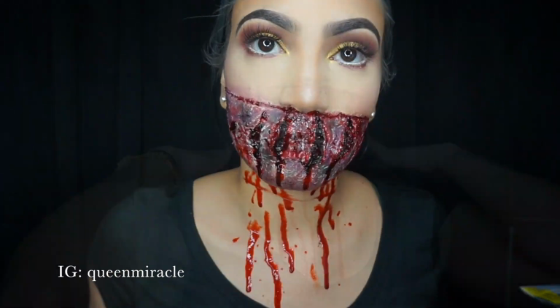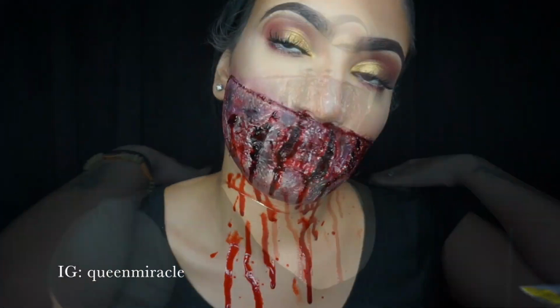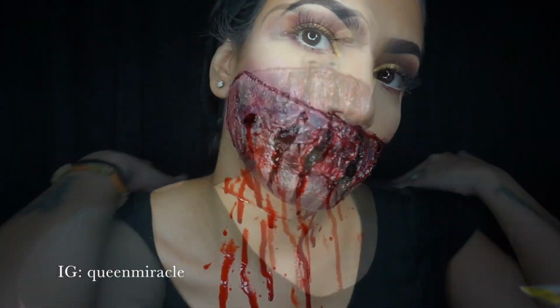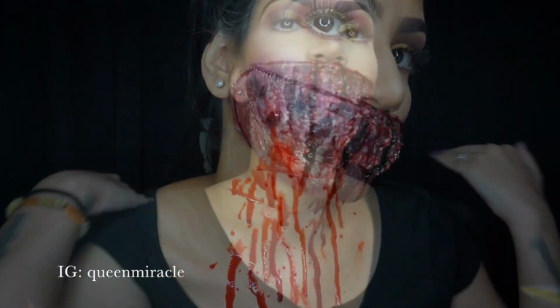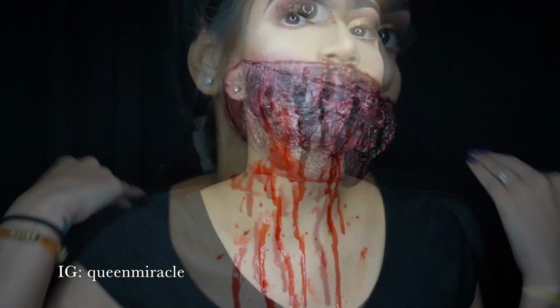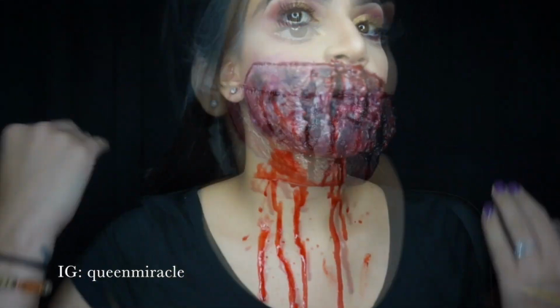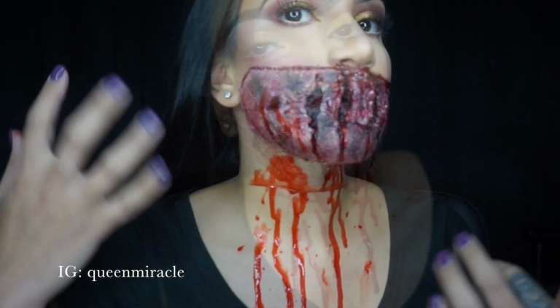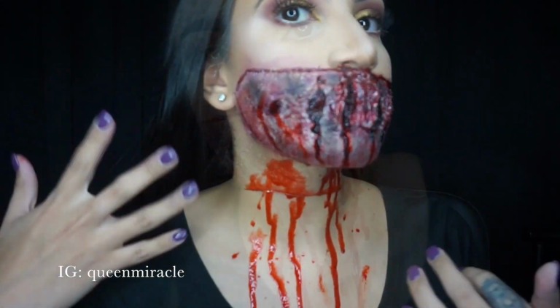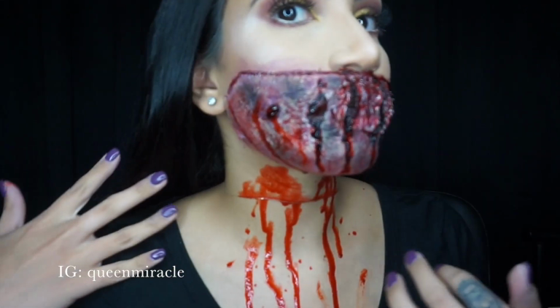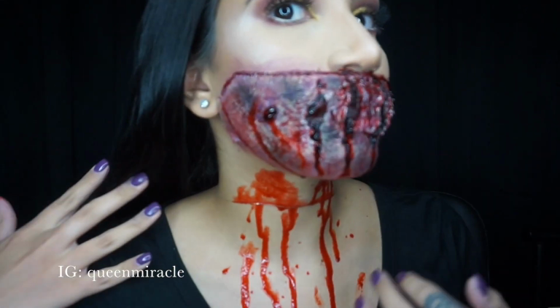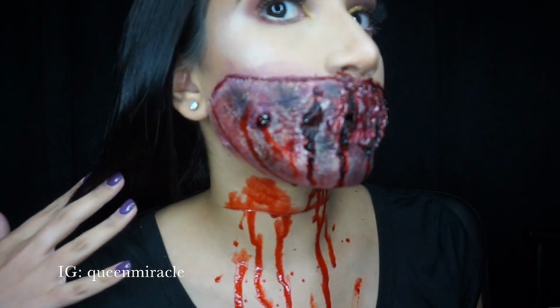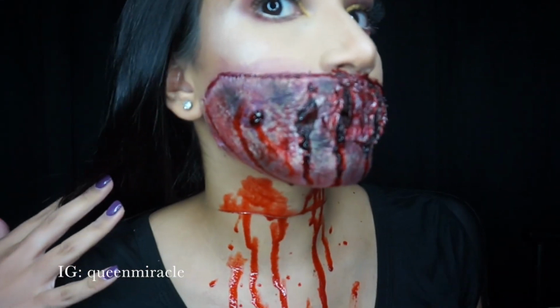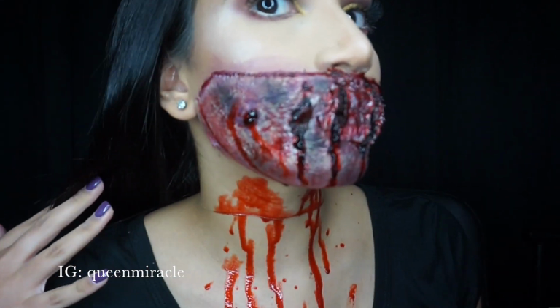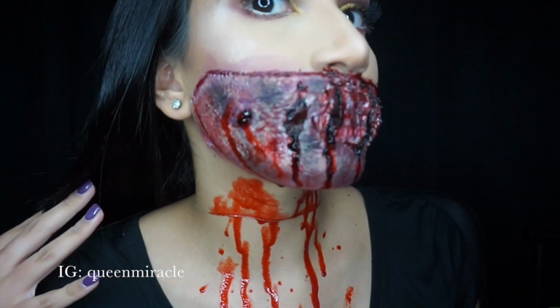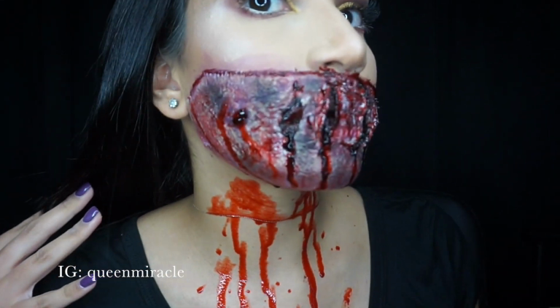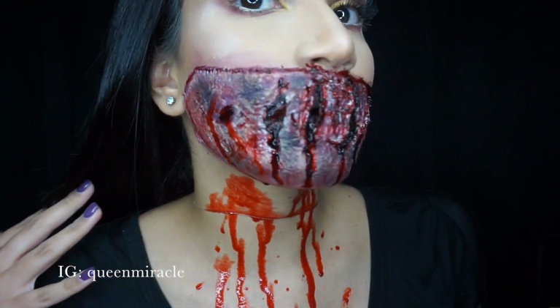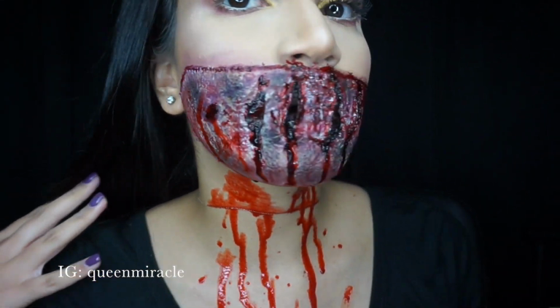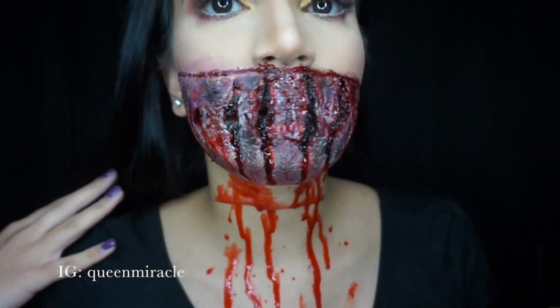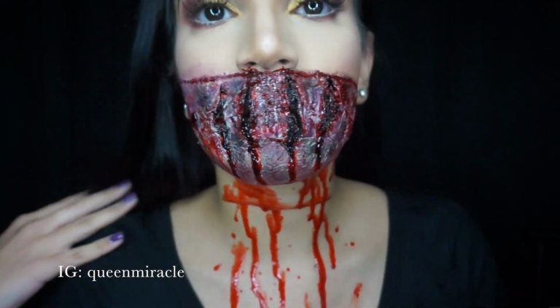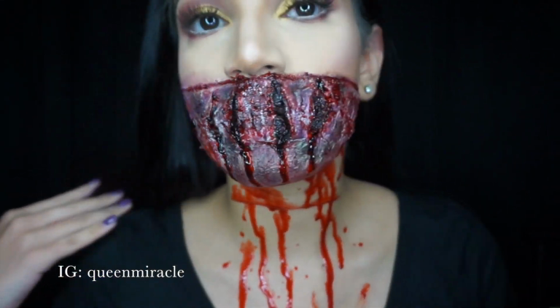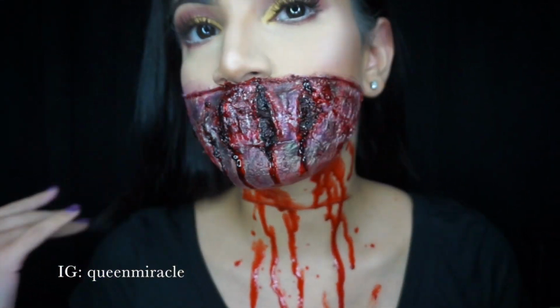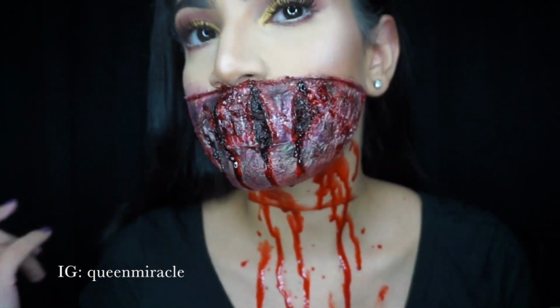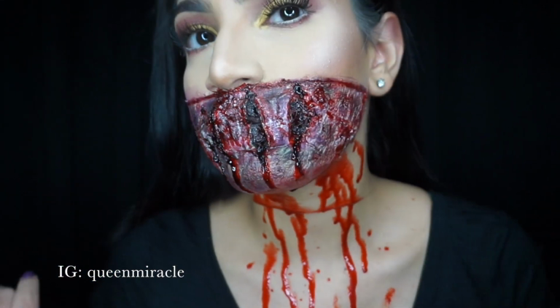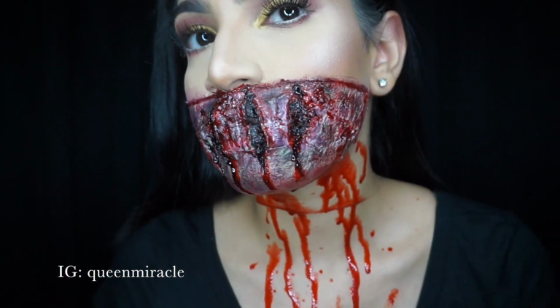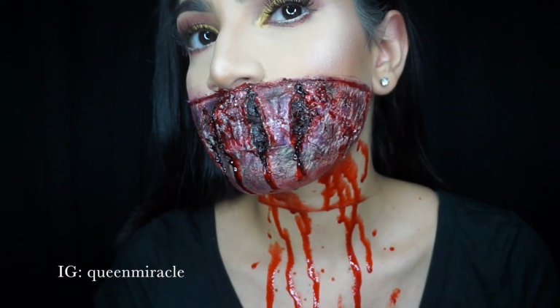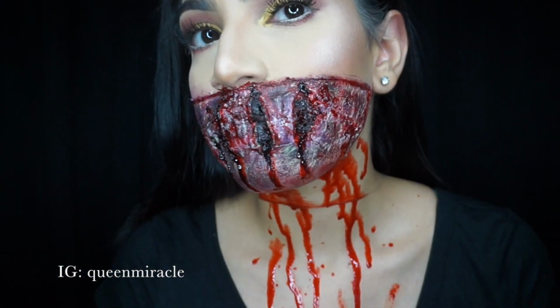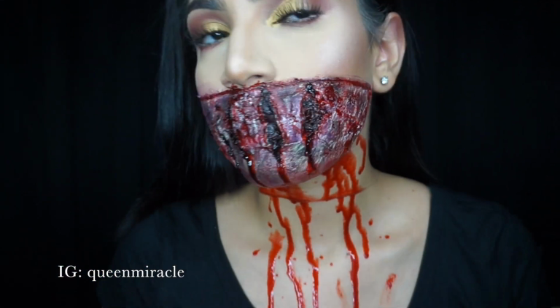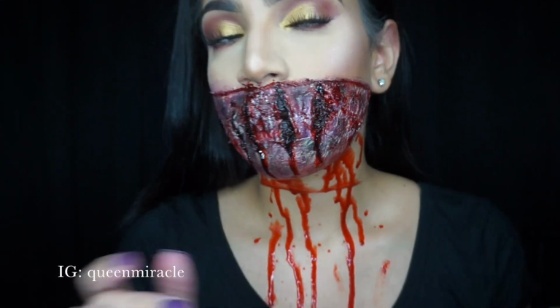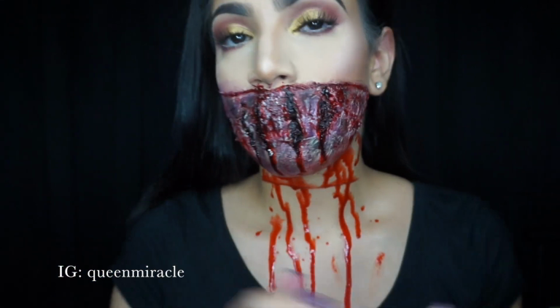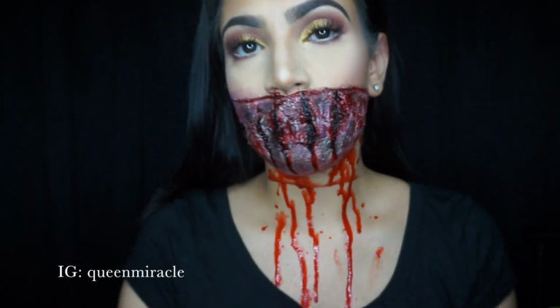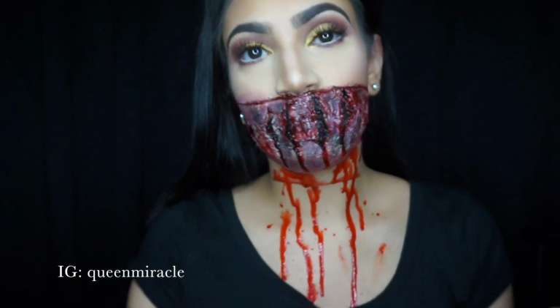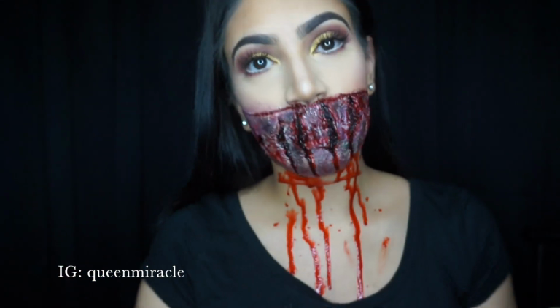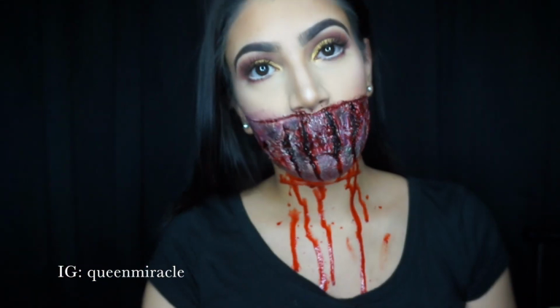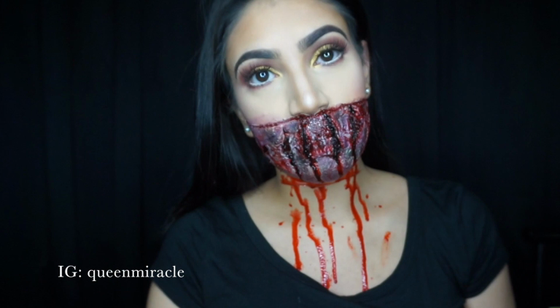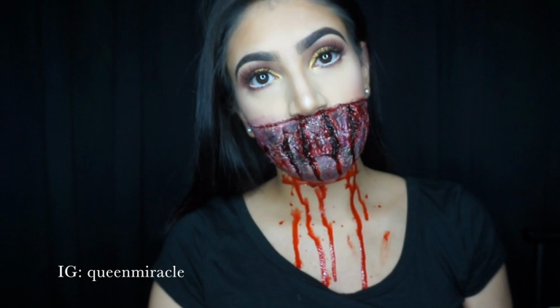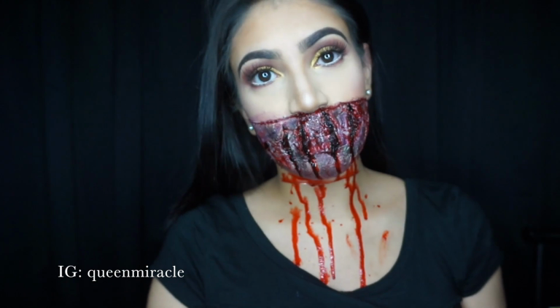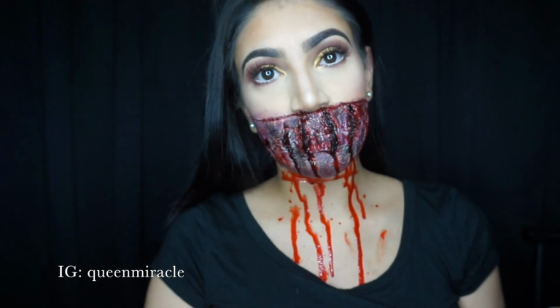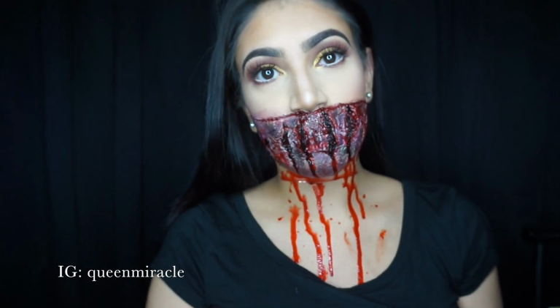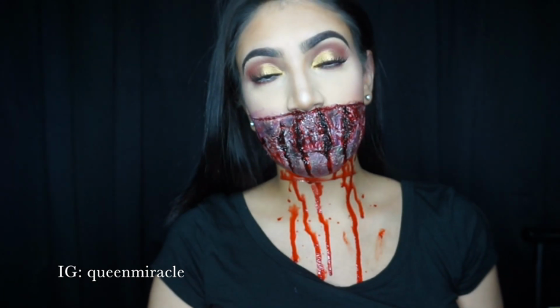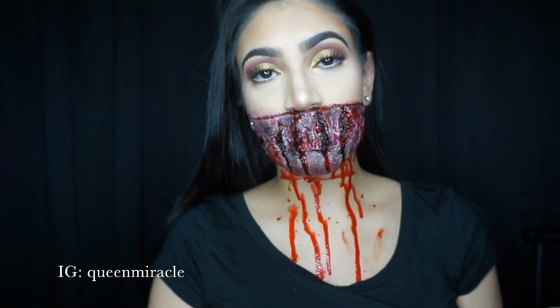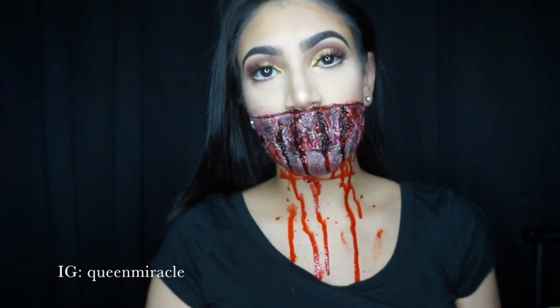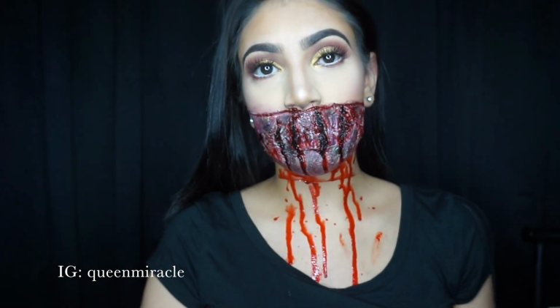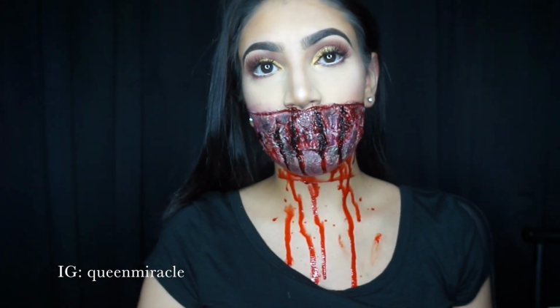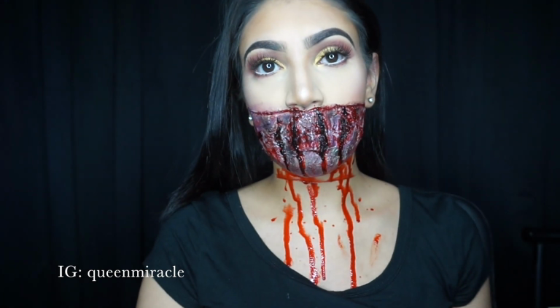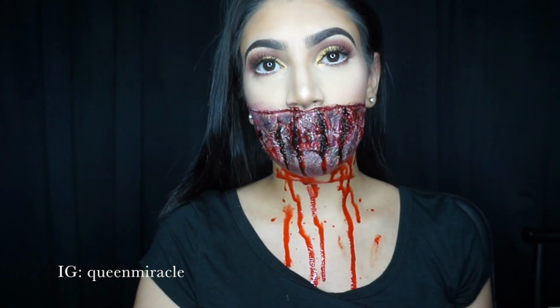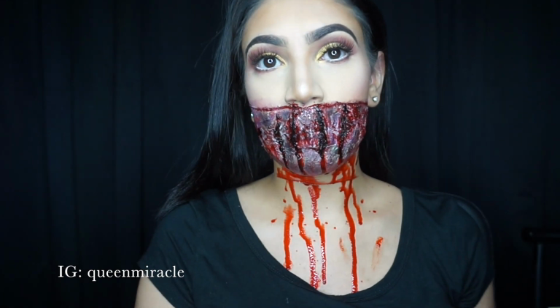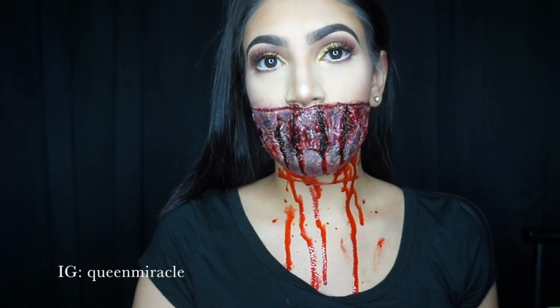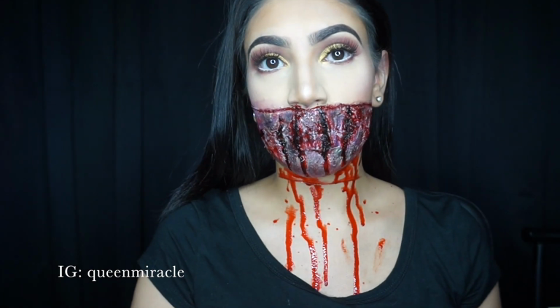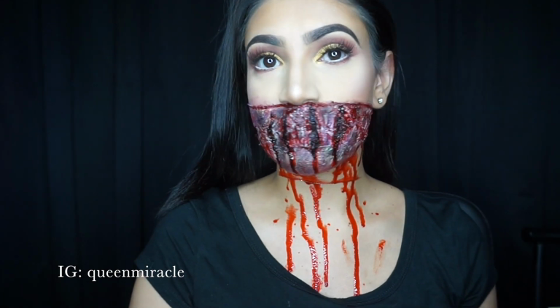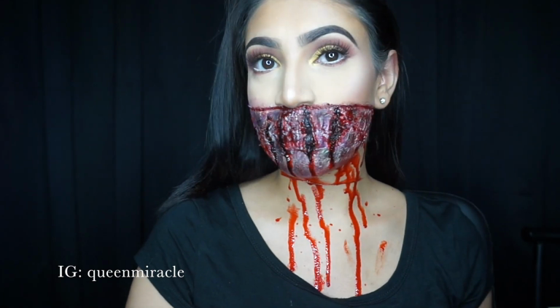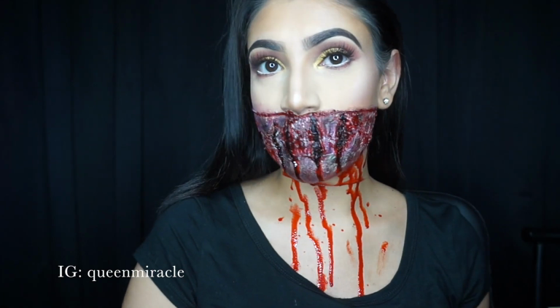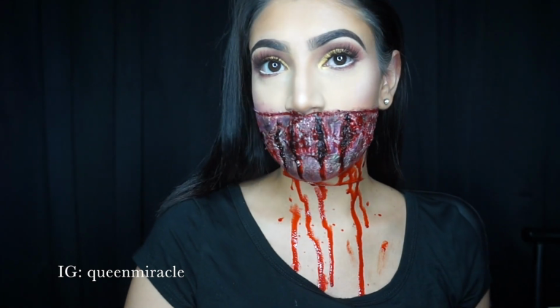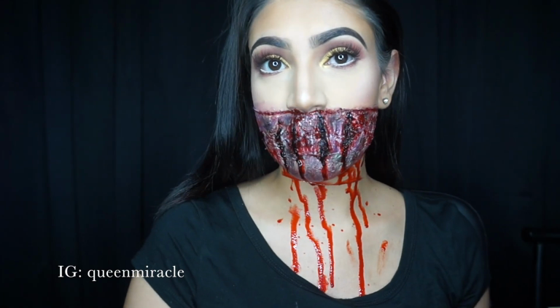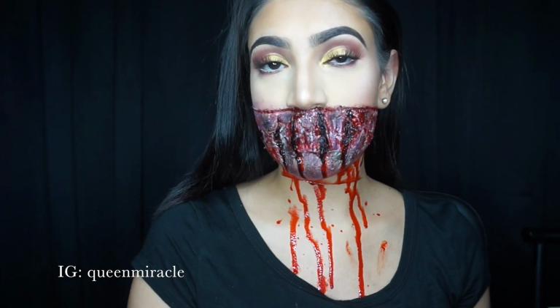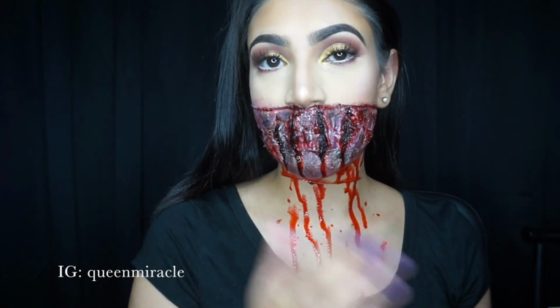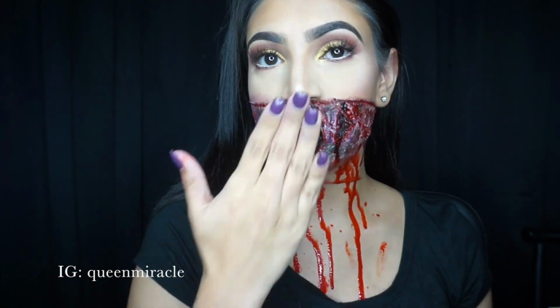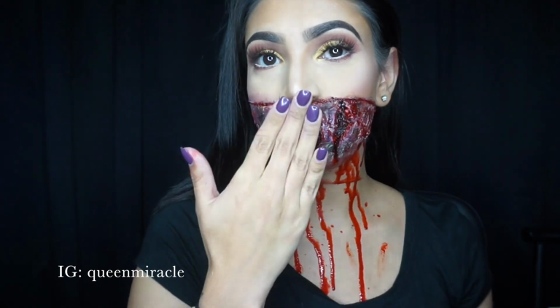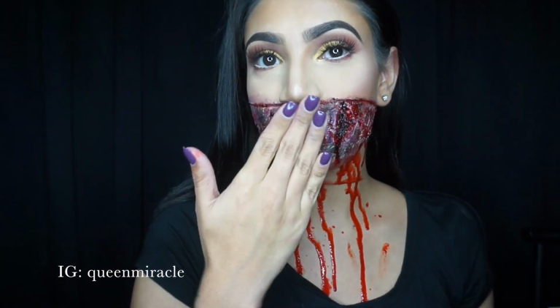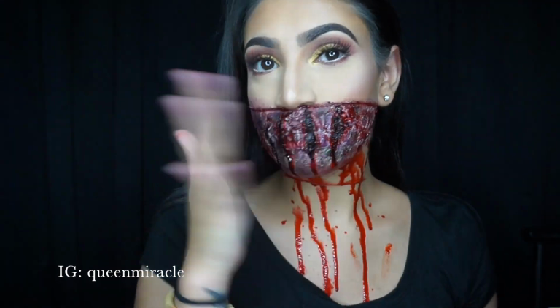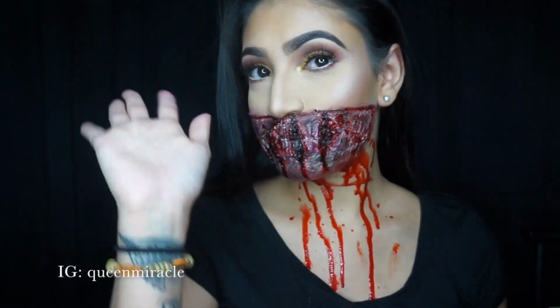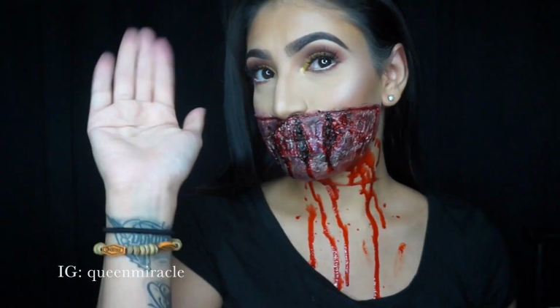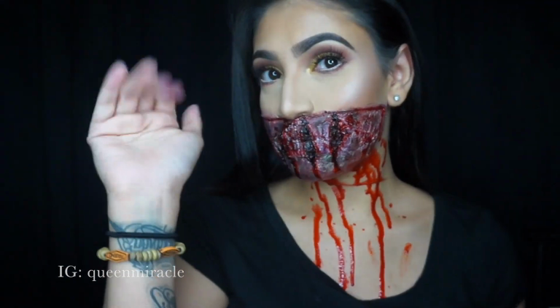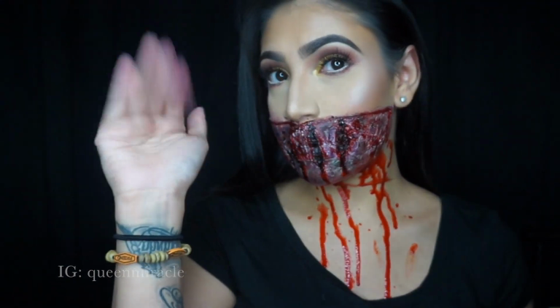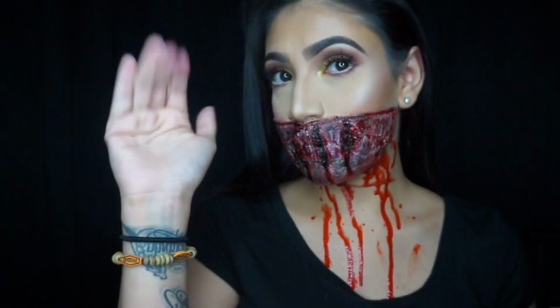Here's the final look. I hope you guys enjoyed this look and I'll see you guys next time. Bye!